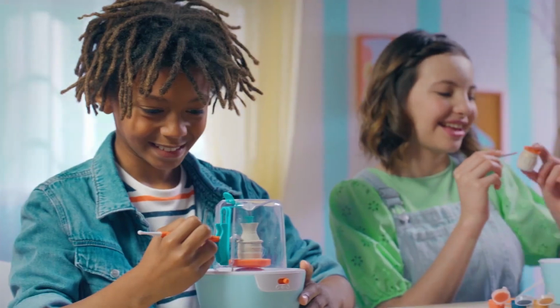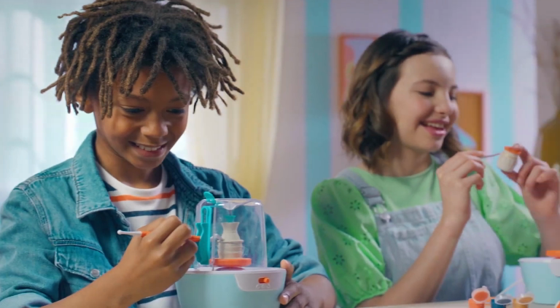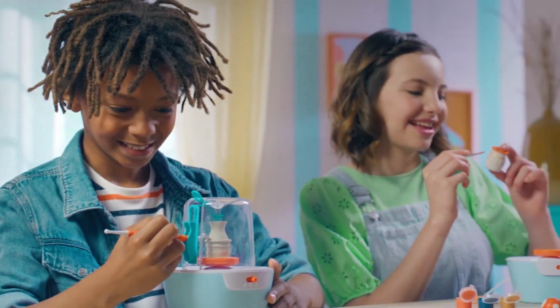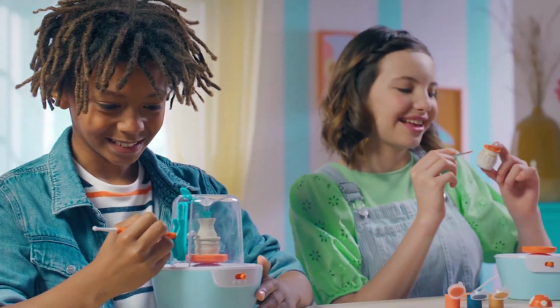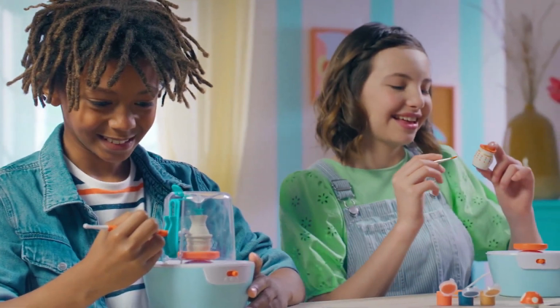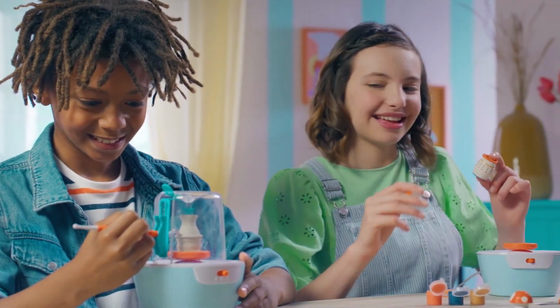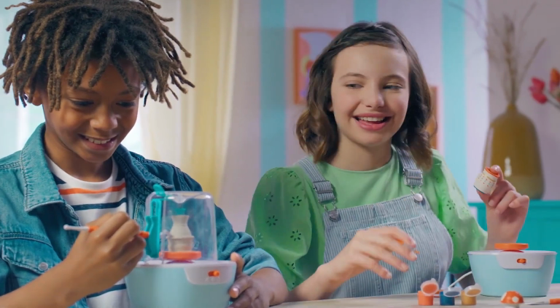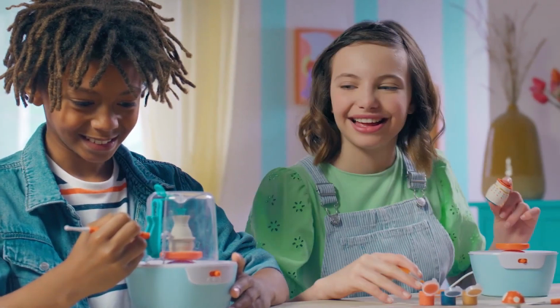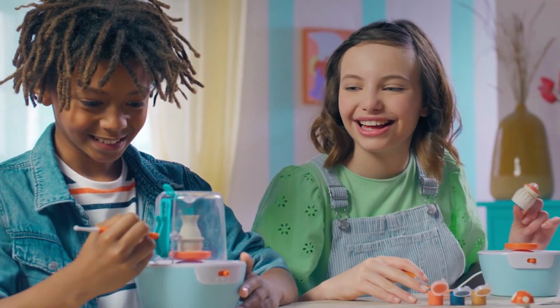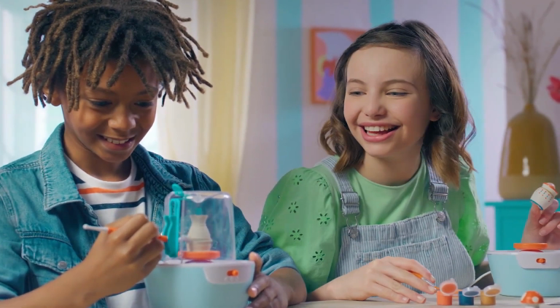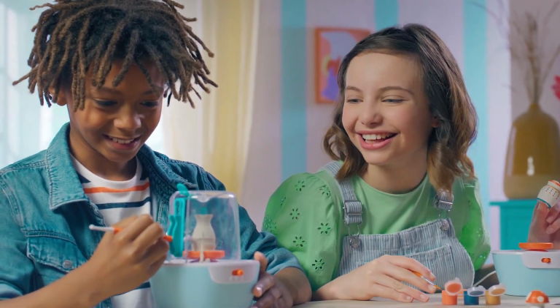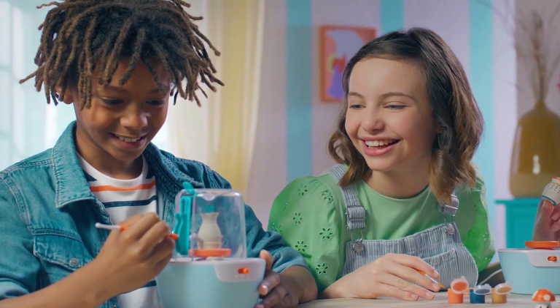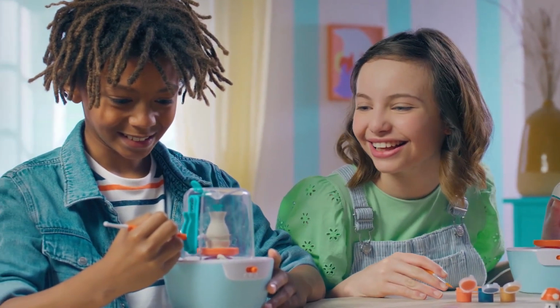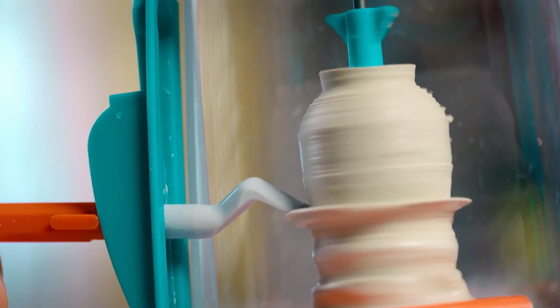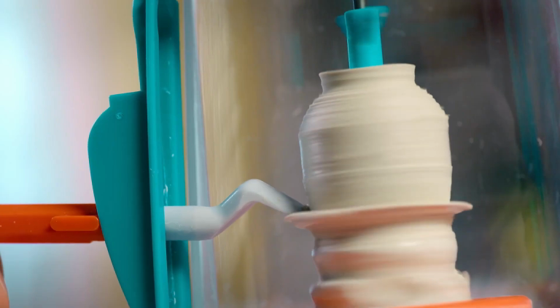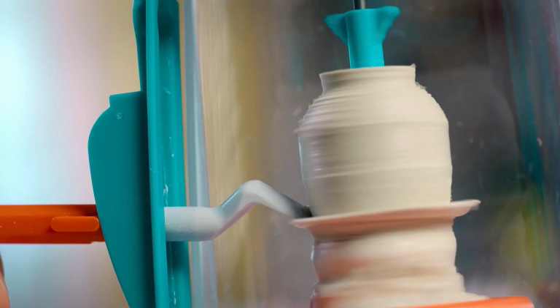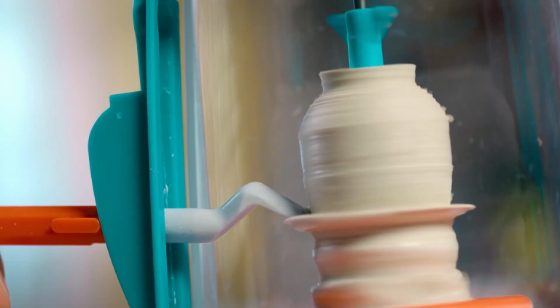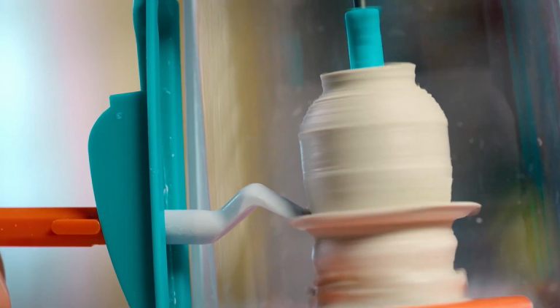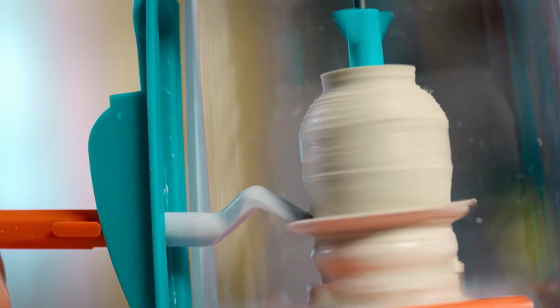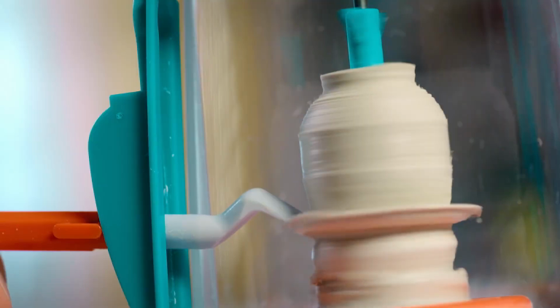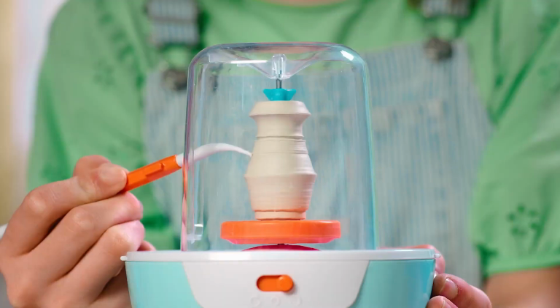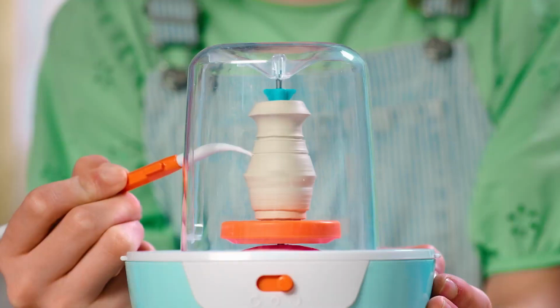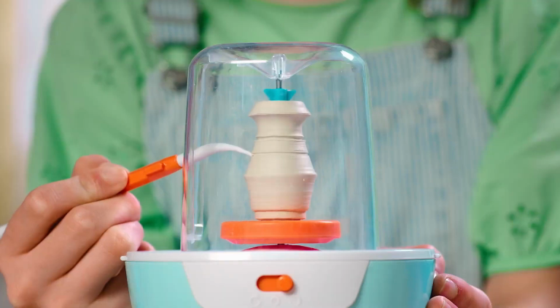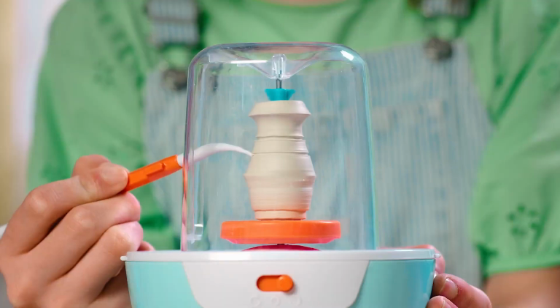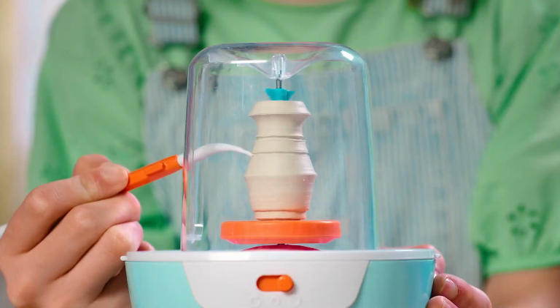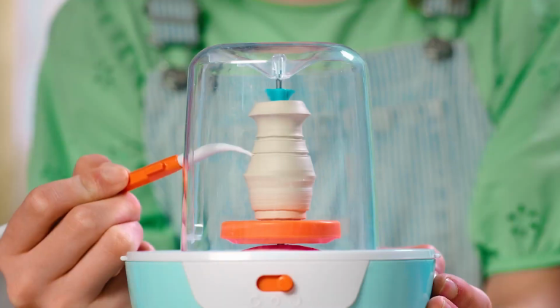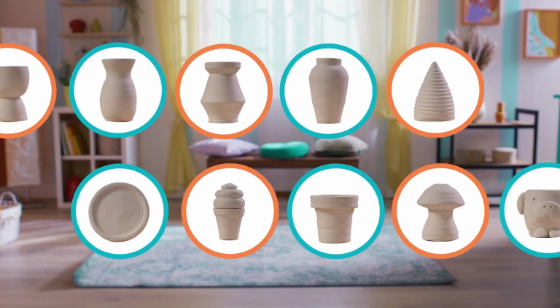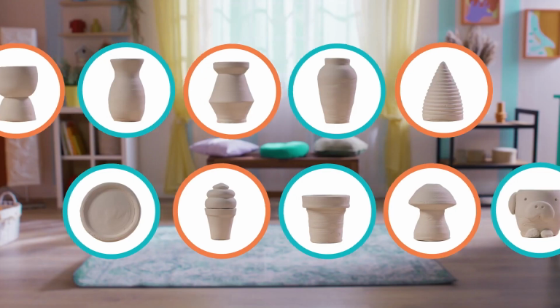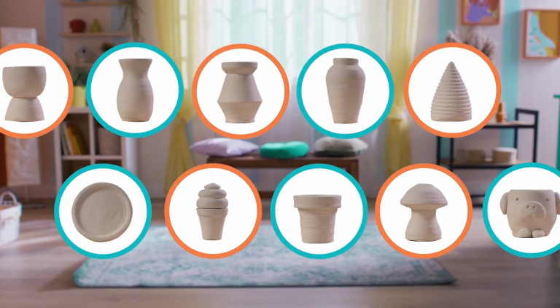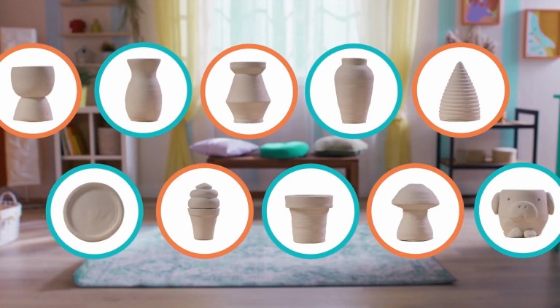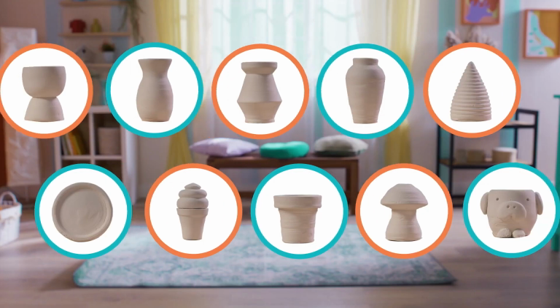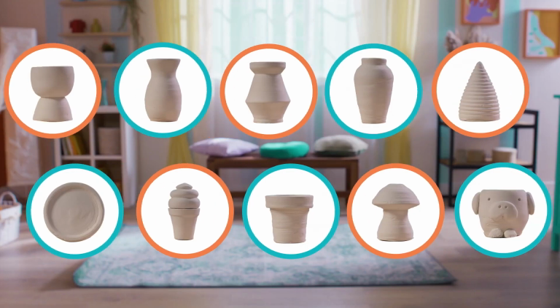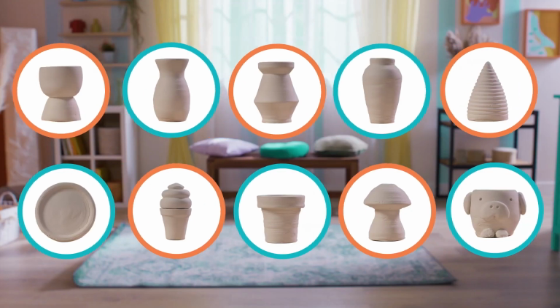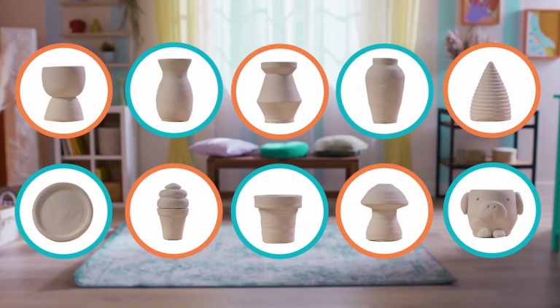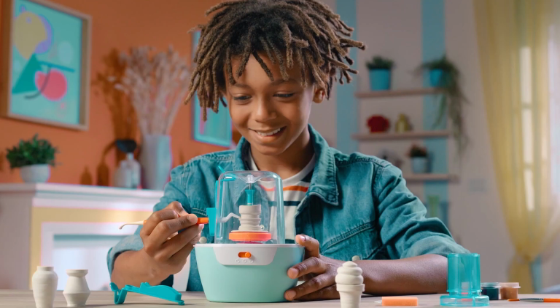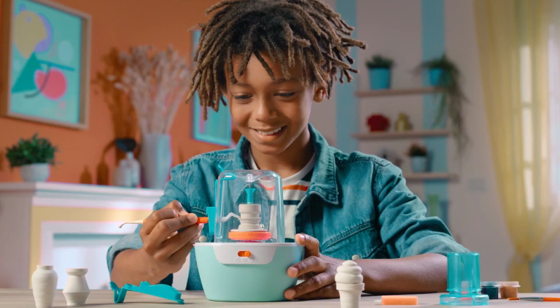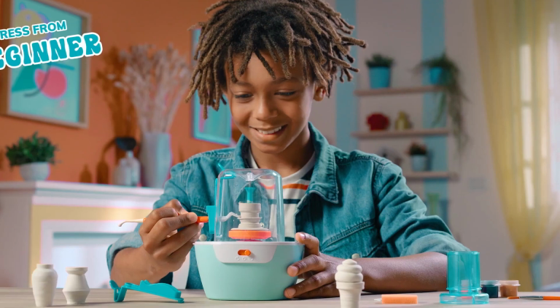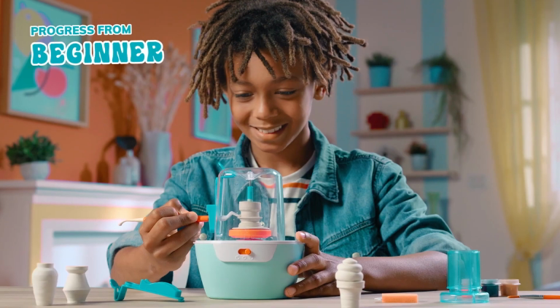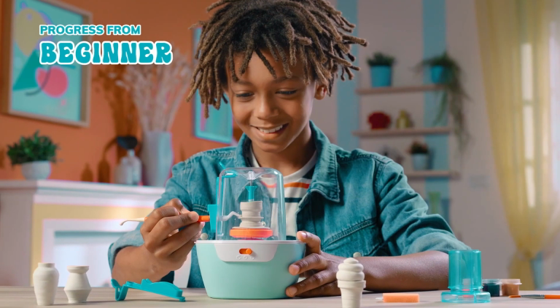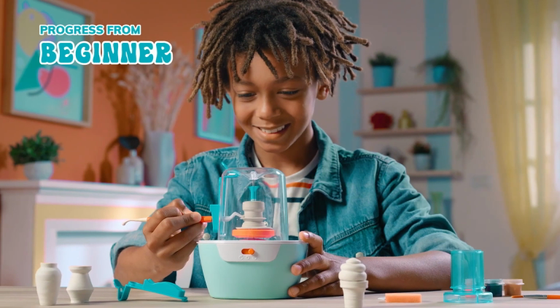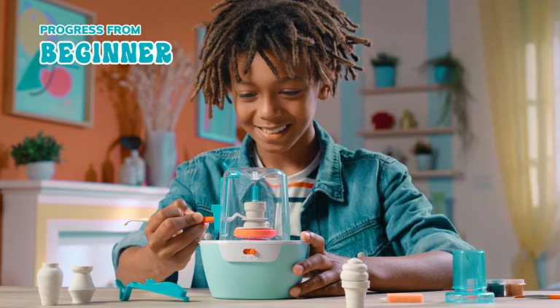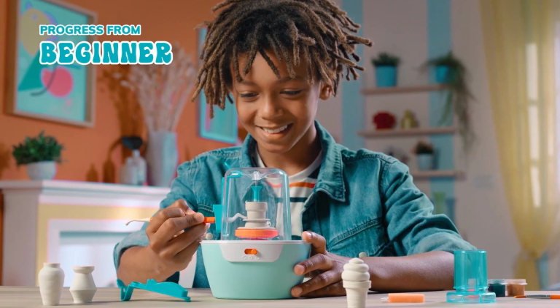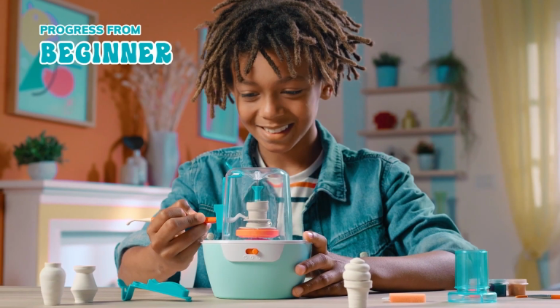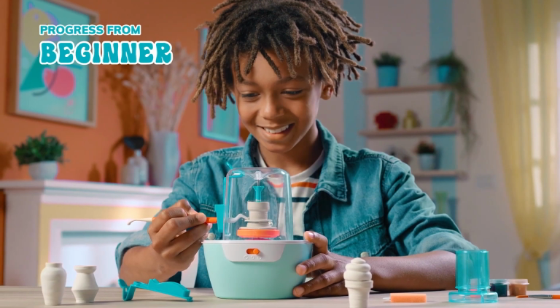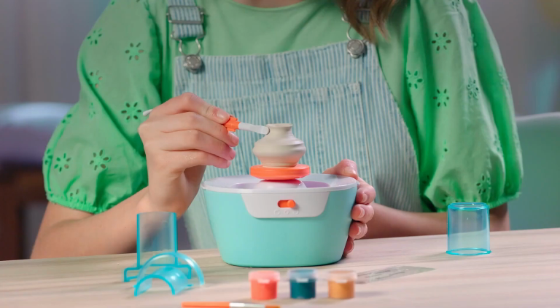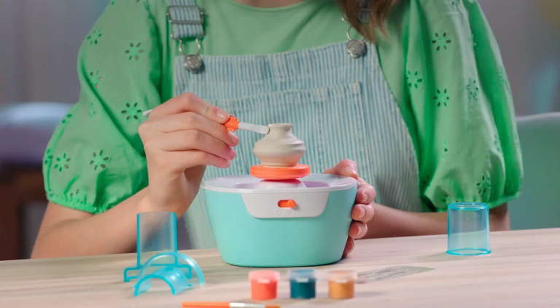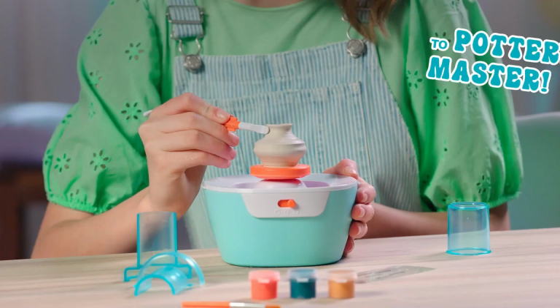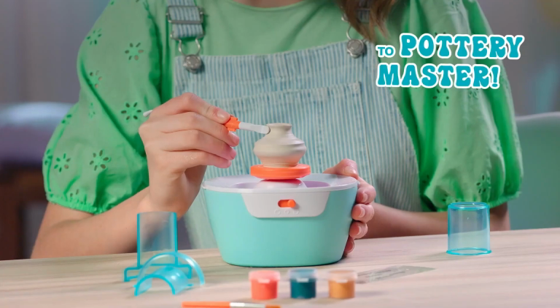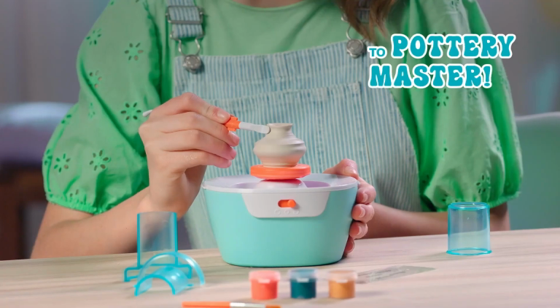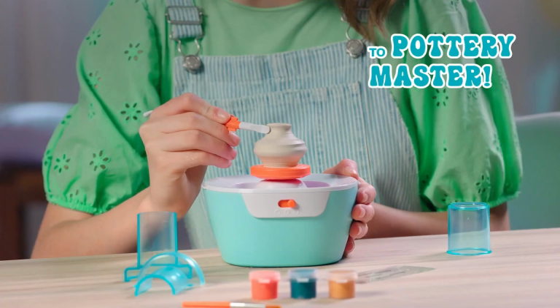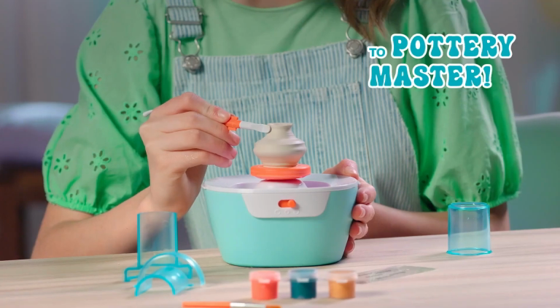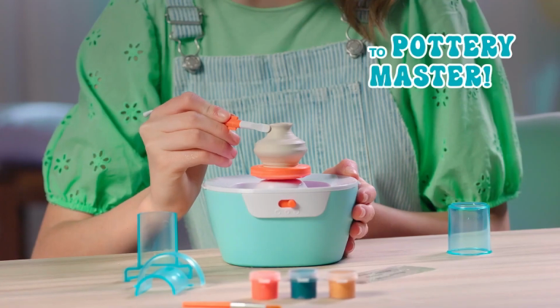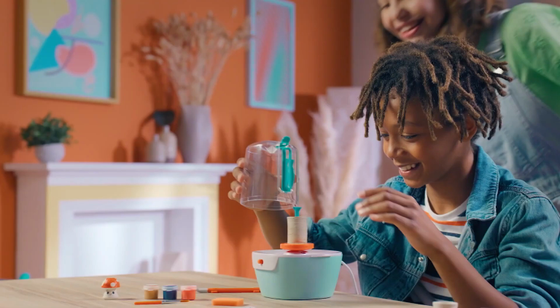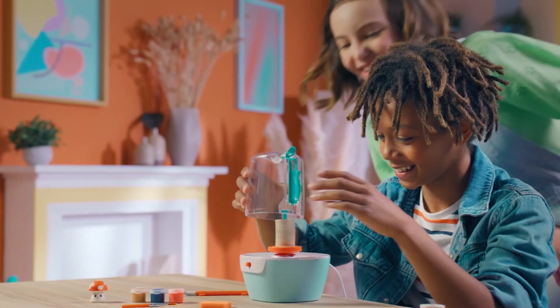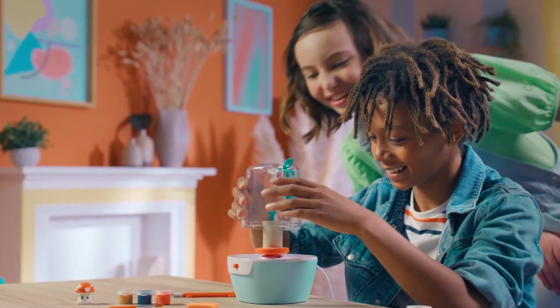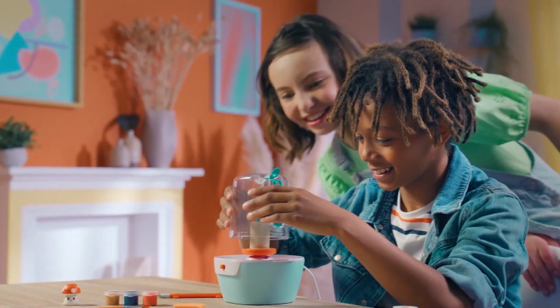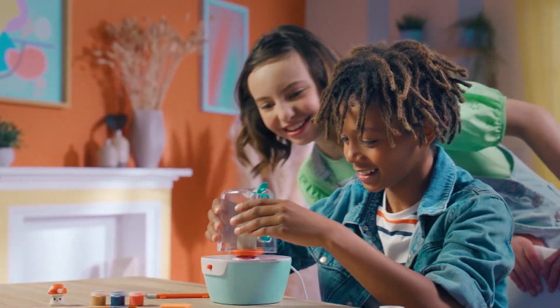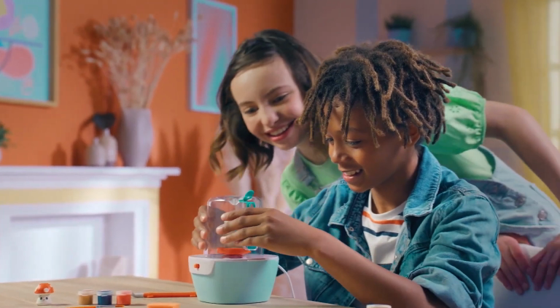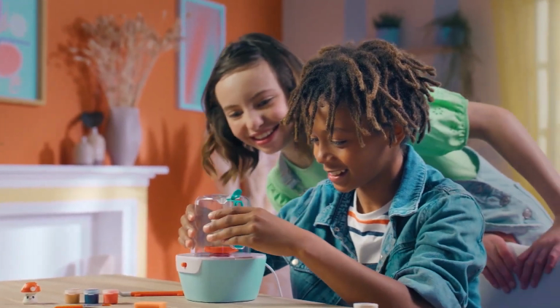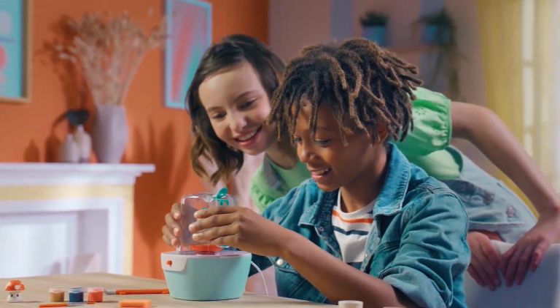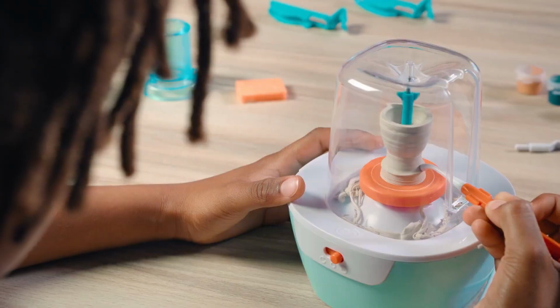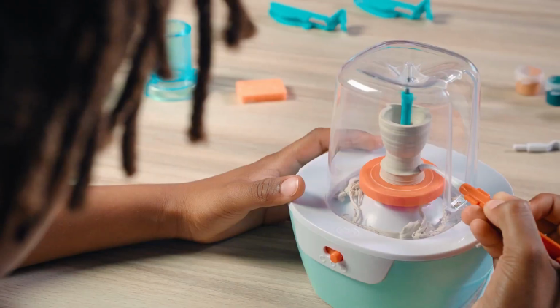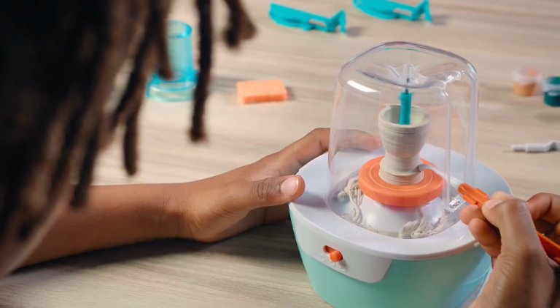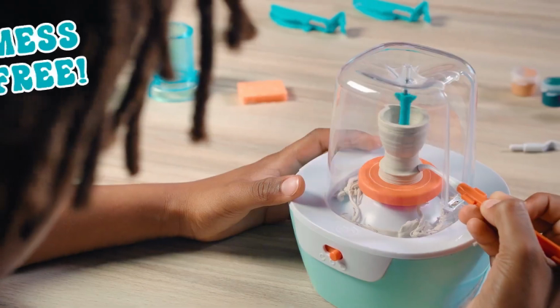Creating pottery is easy! Use the guides to create 10 different pottery miniatures! Progress from beginner to pottery master! With the new silent design!